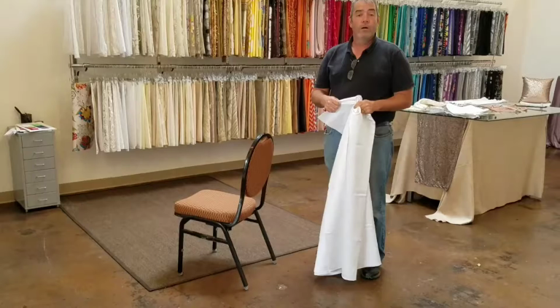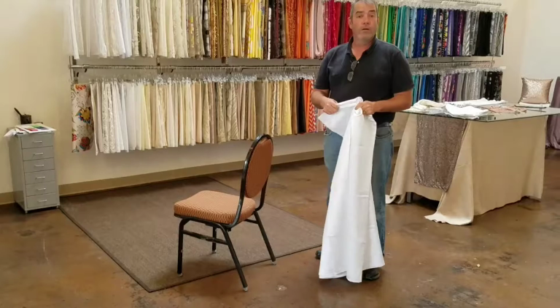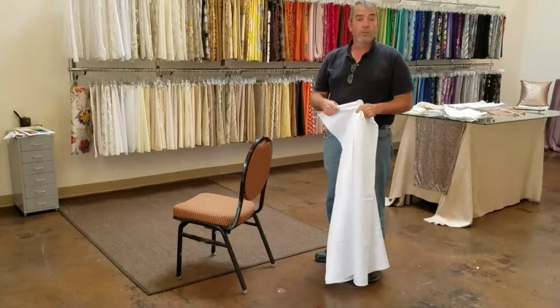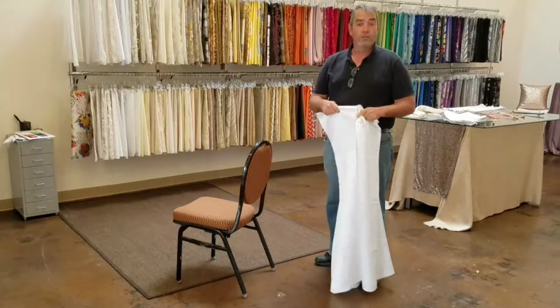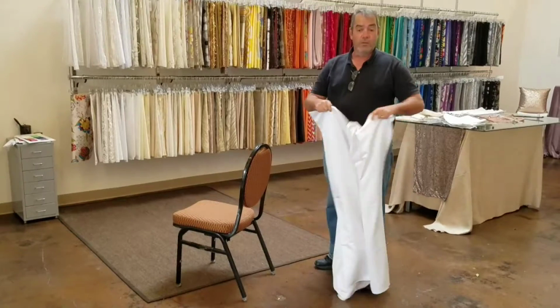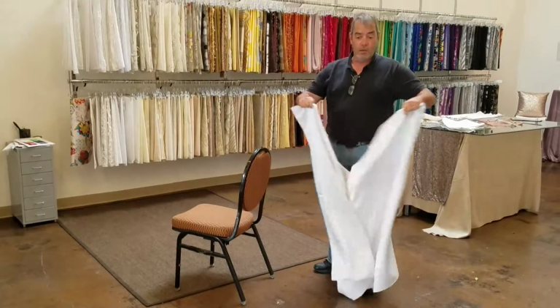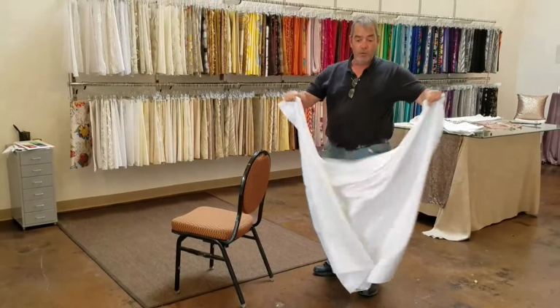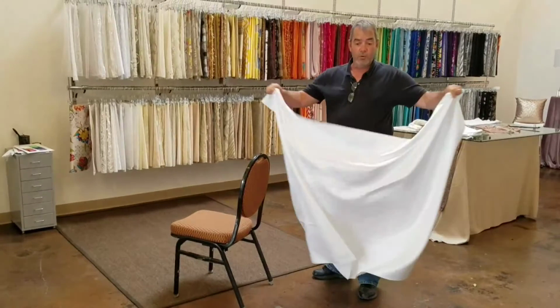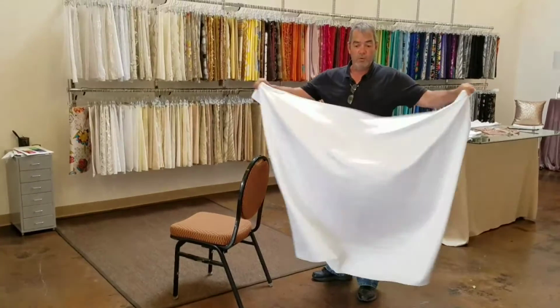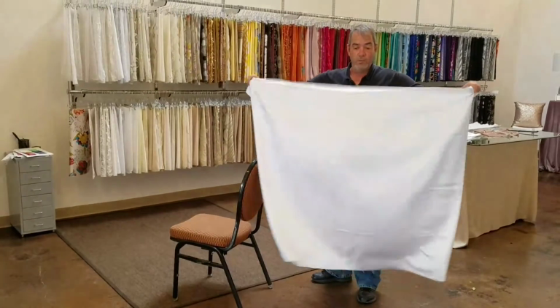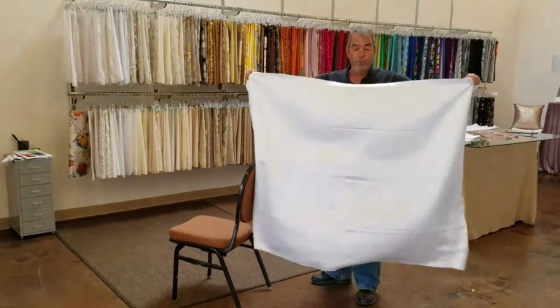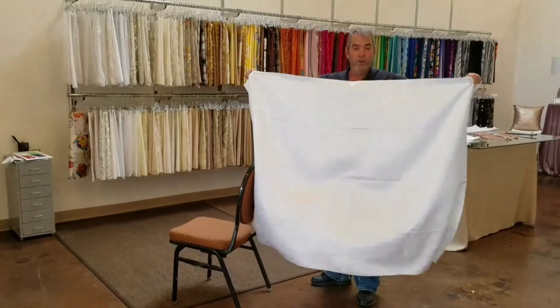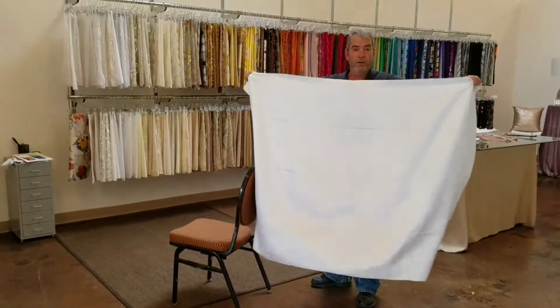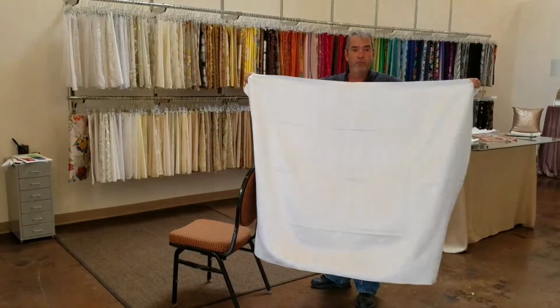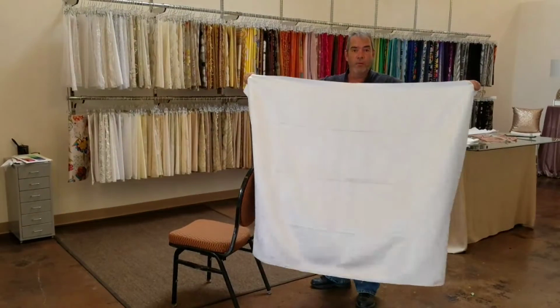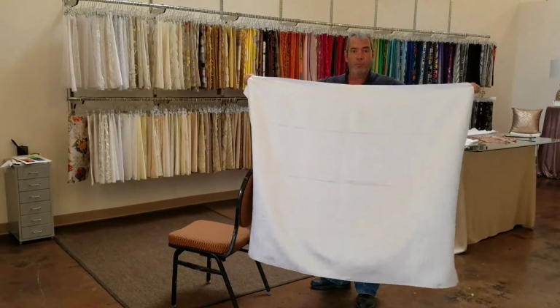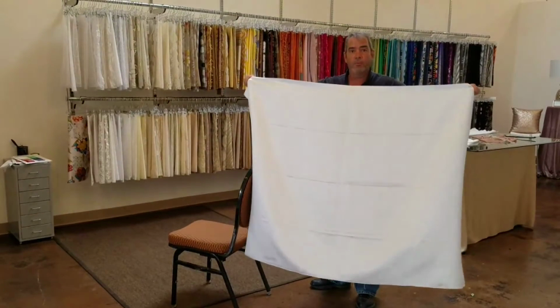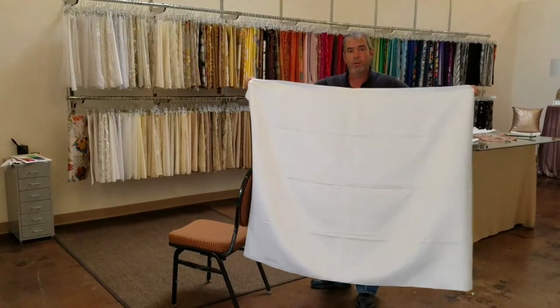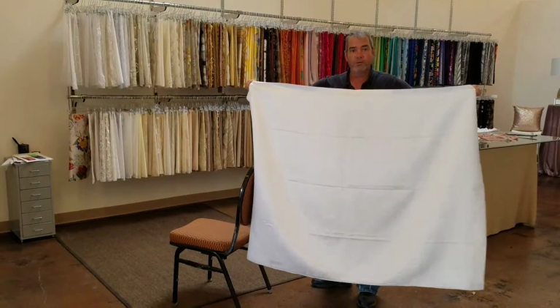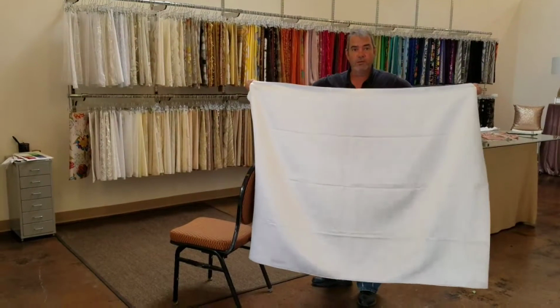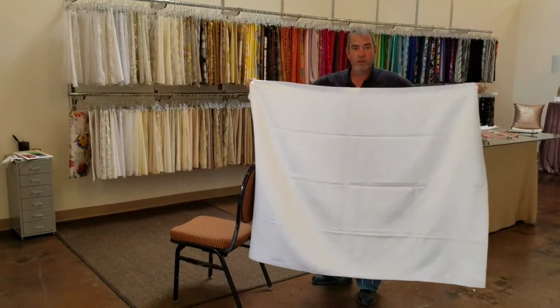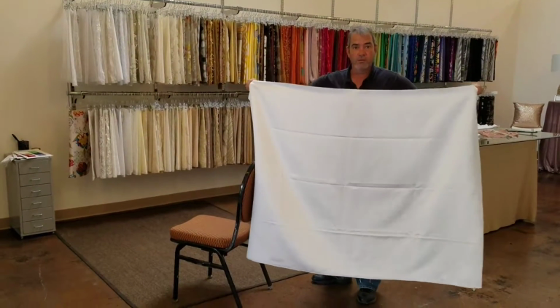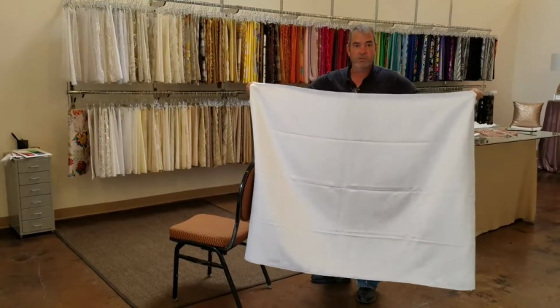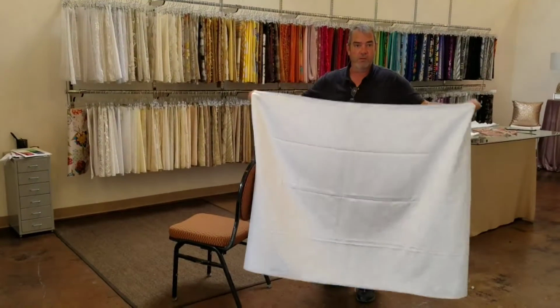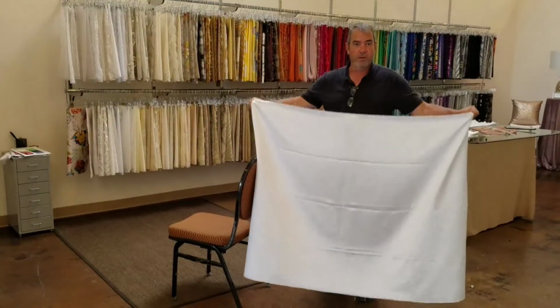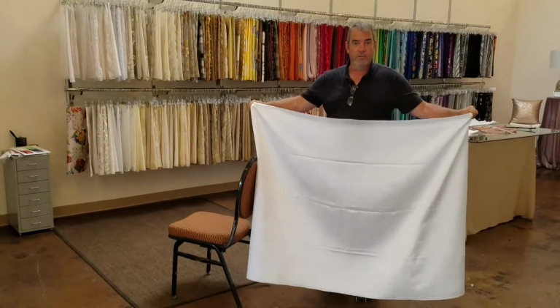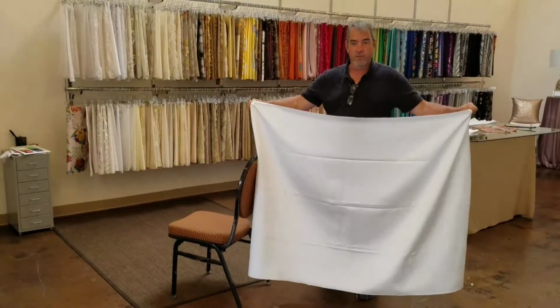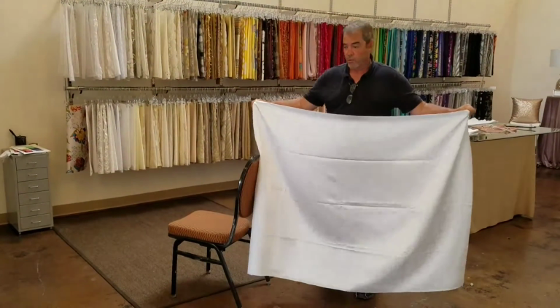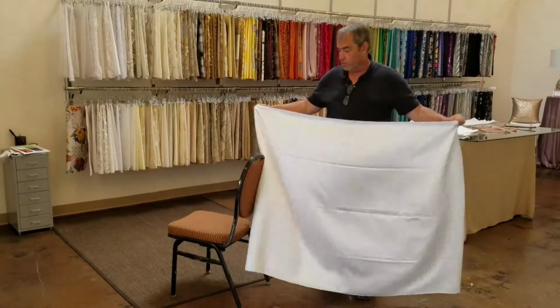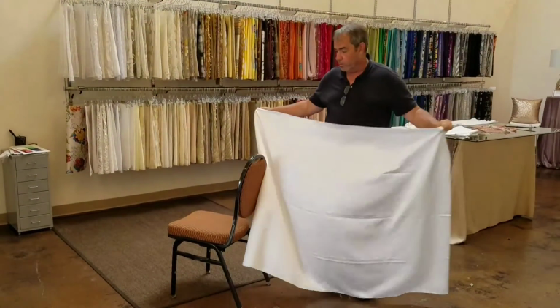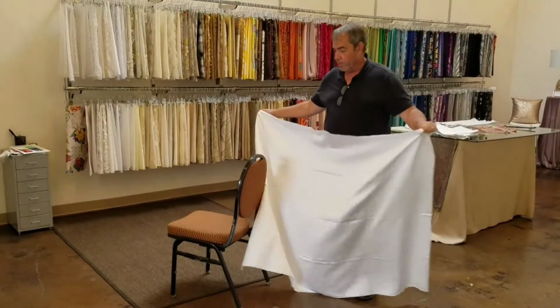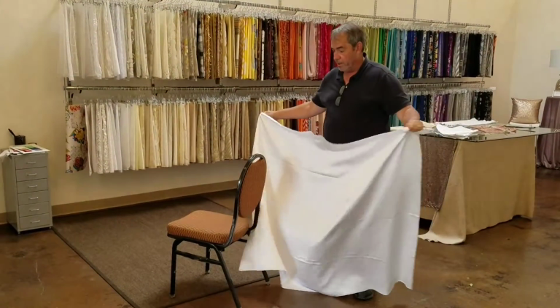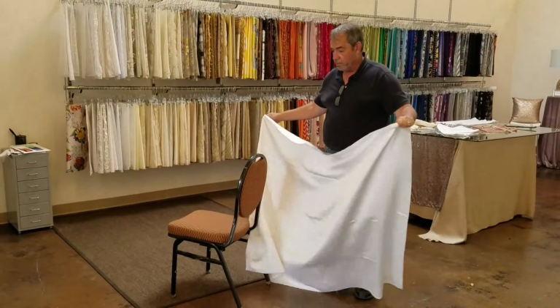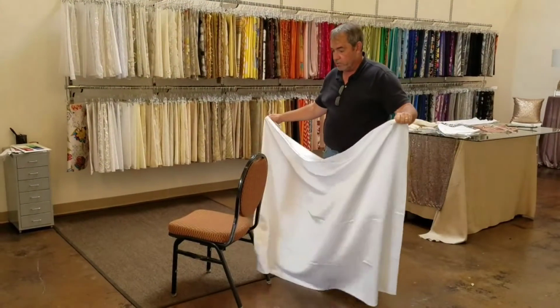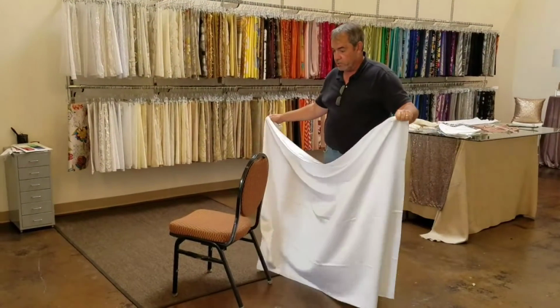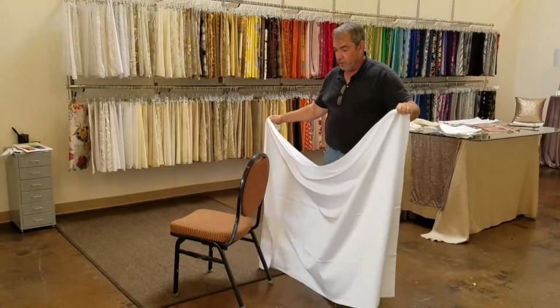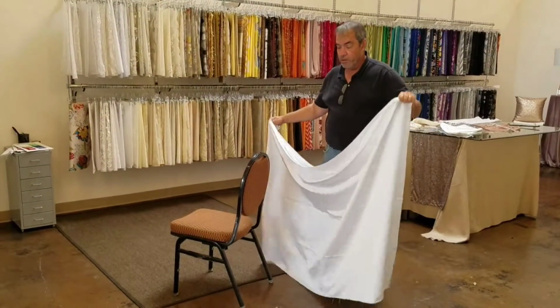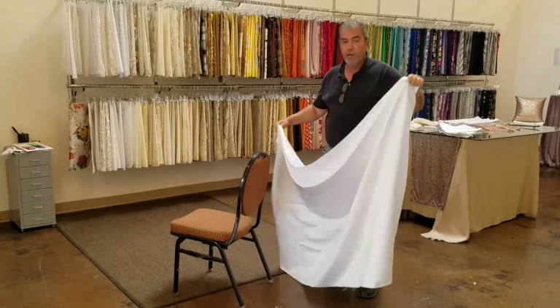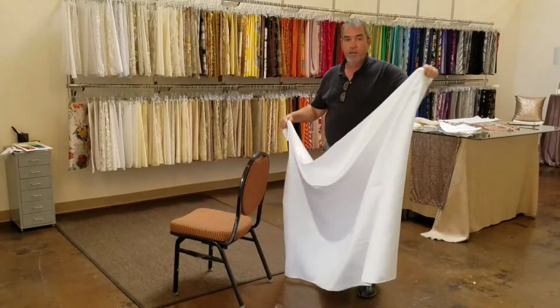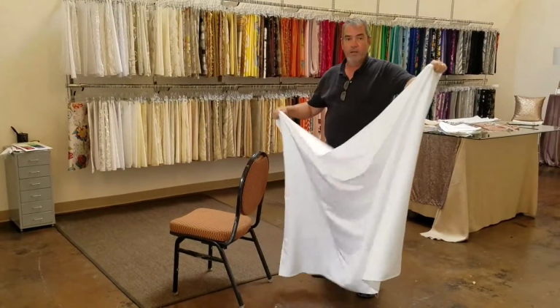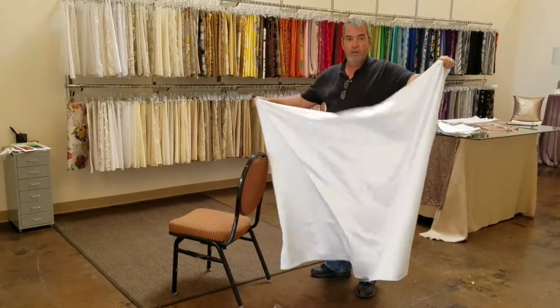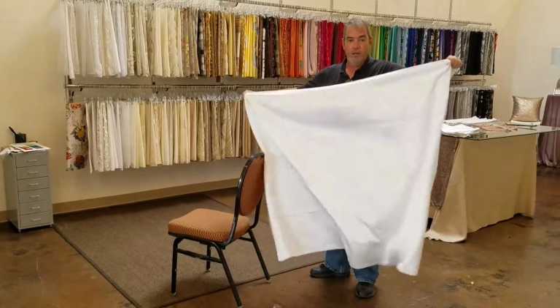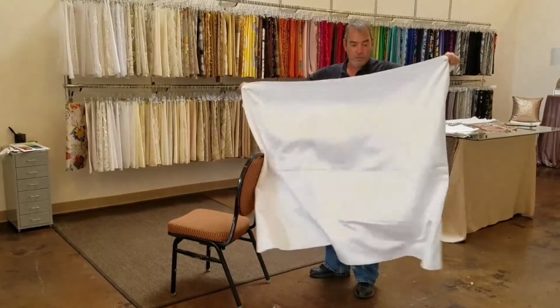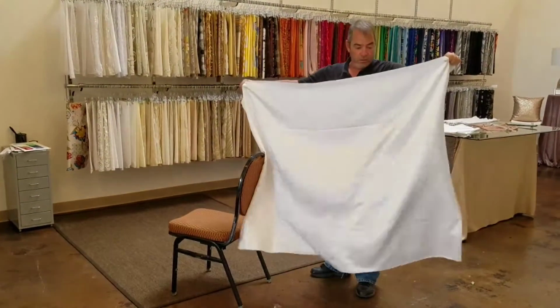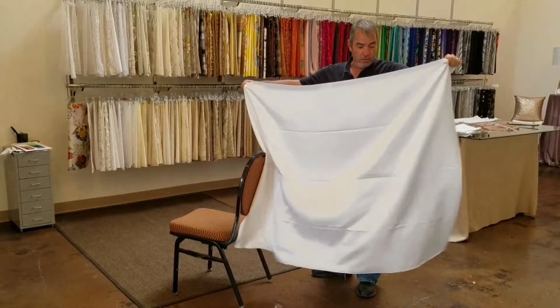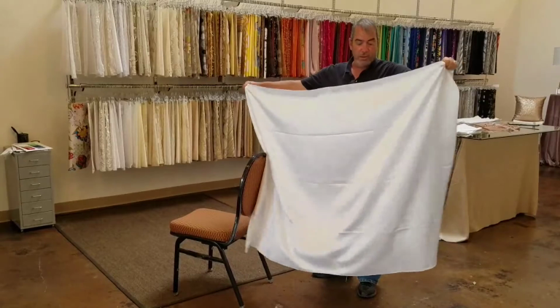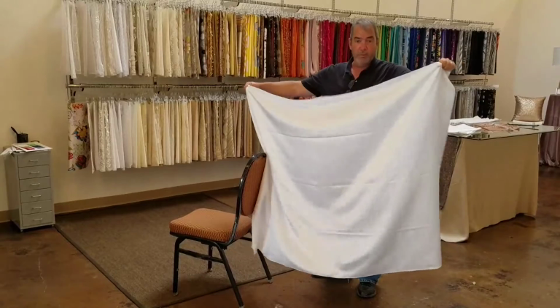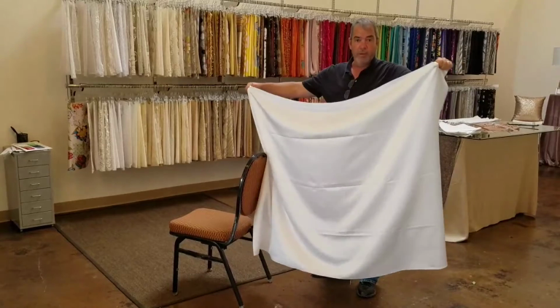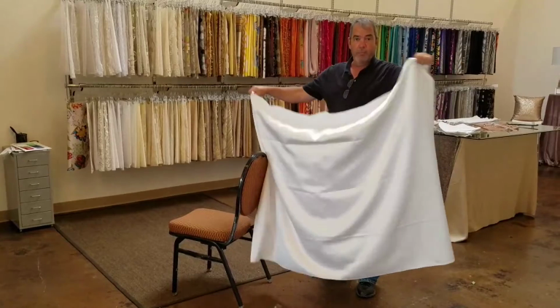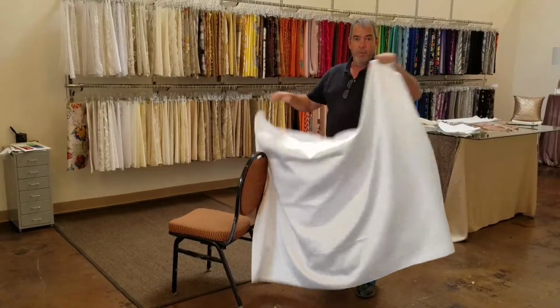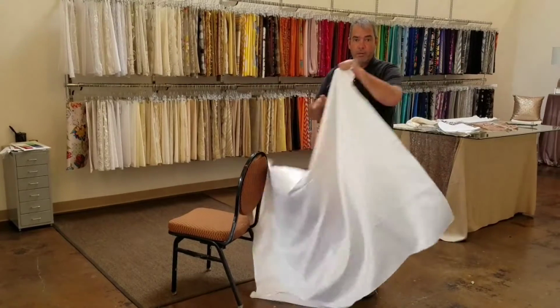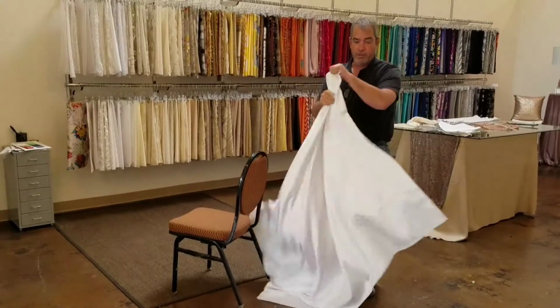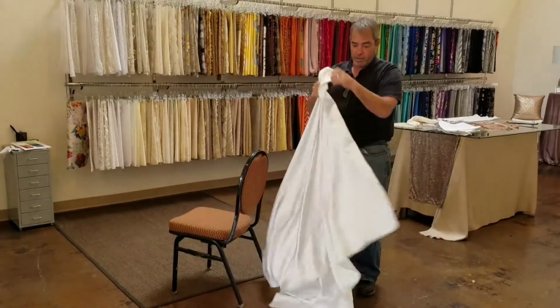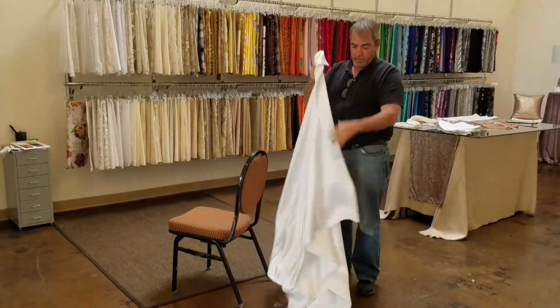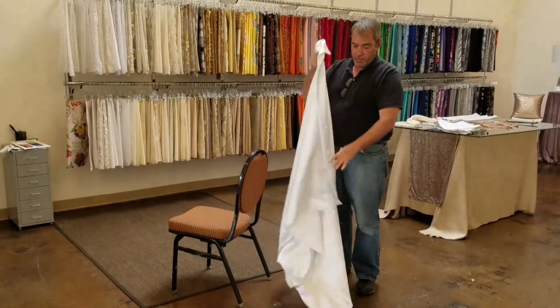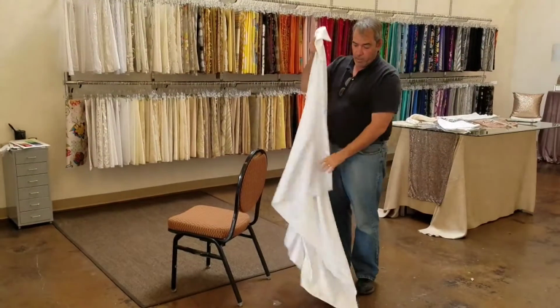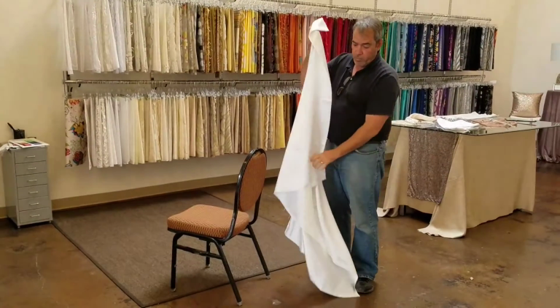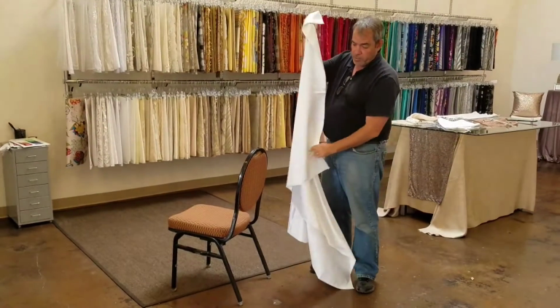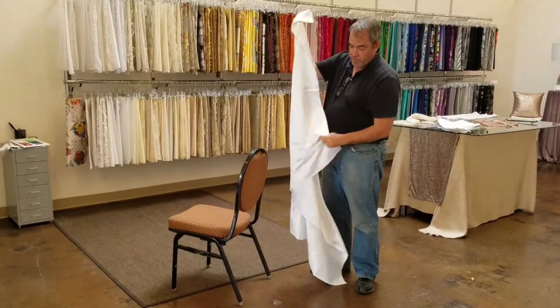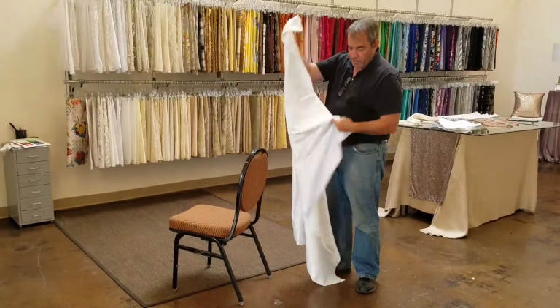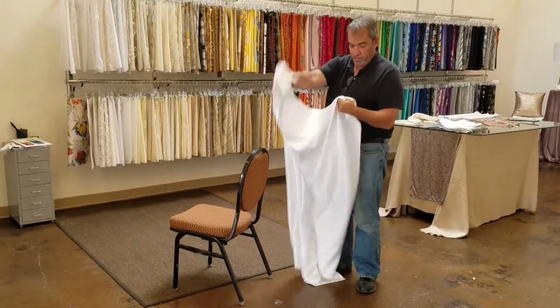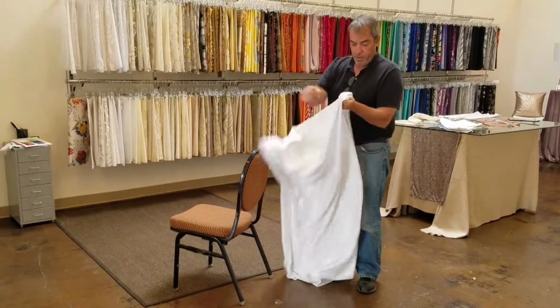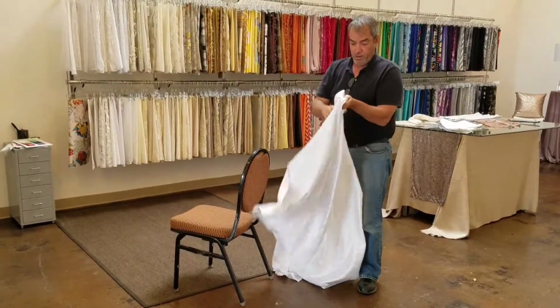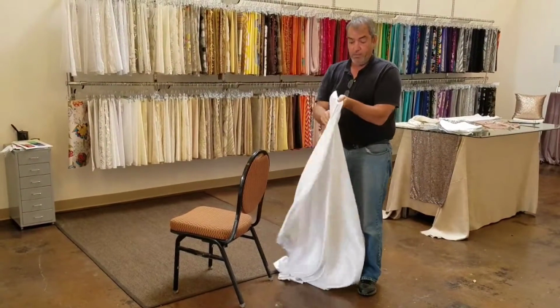Today we're going to put a wrap-around style chair cover onto a banquet chair. This looks like a big pillowcase that opens at the bottom.